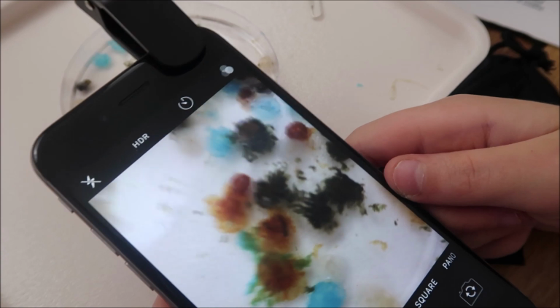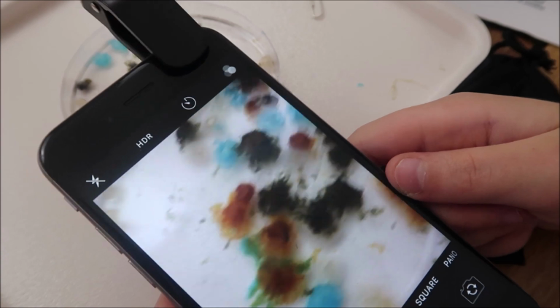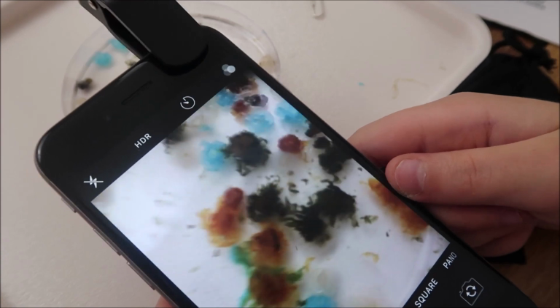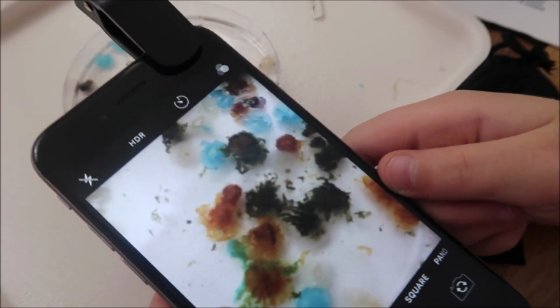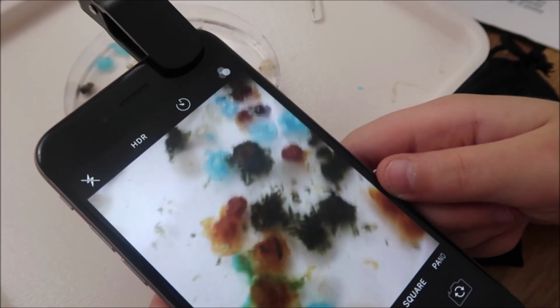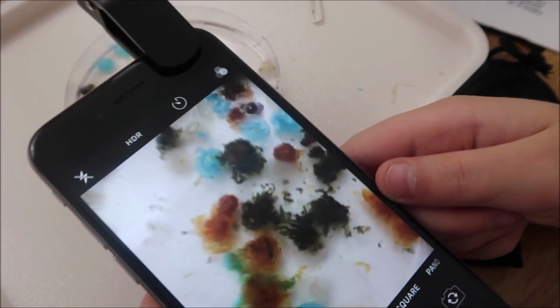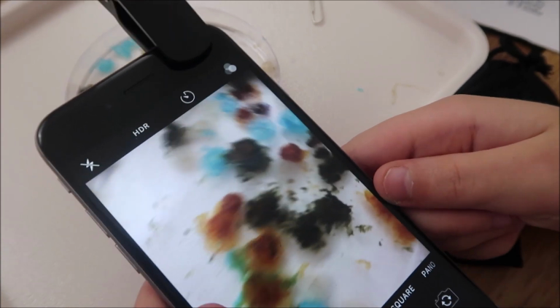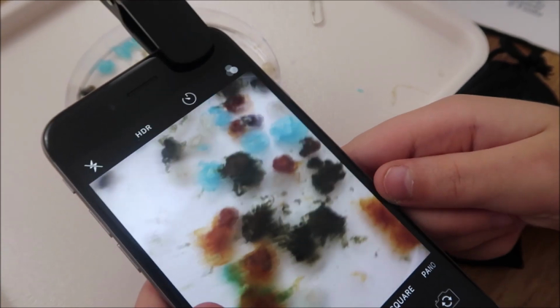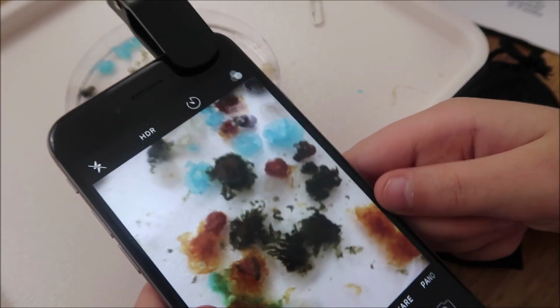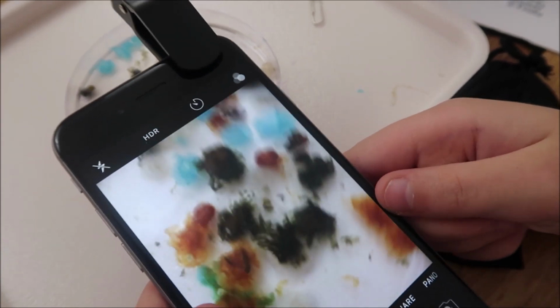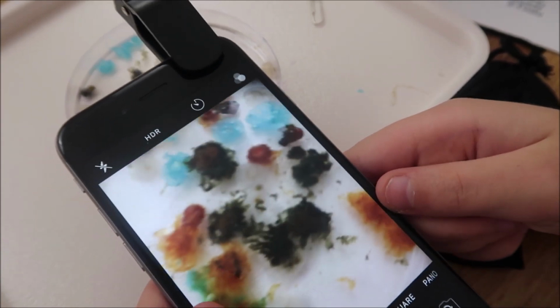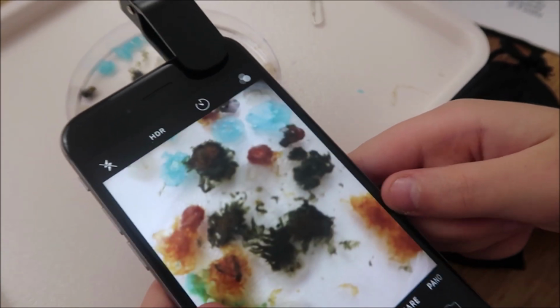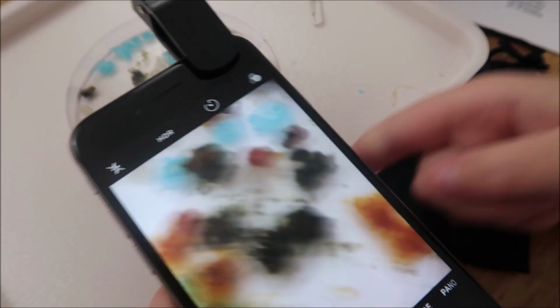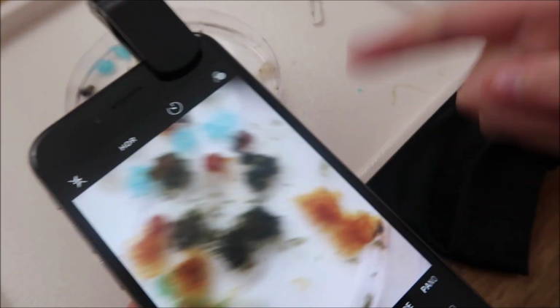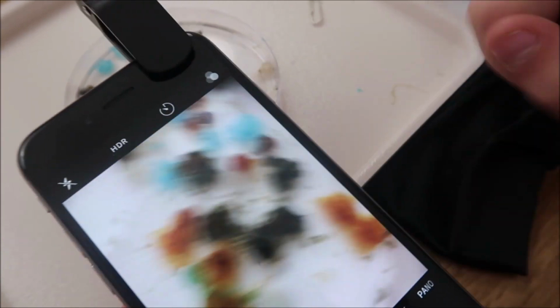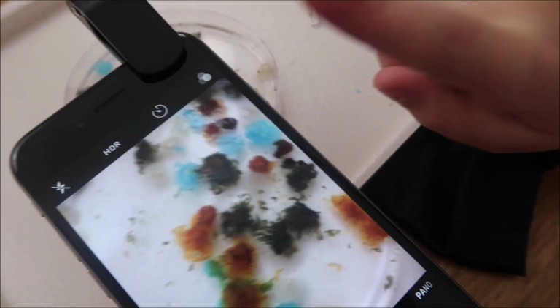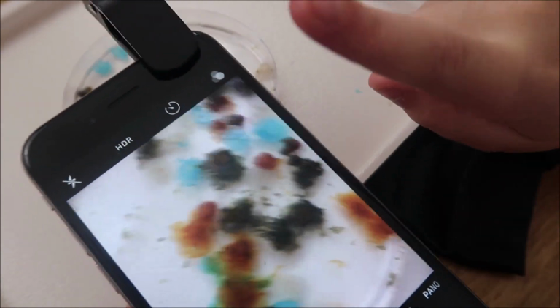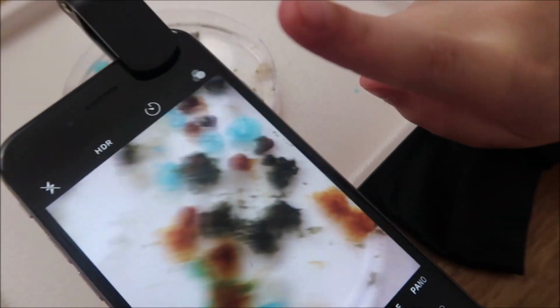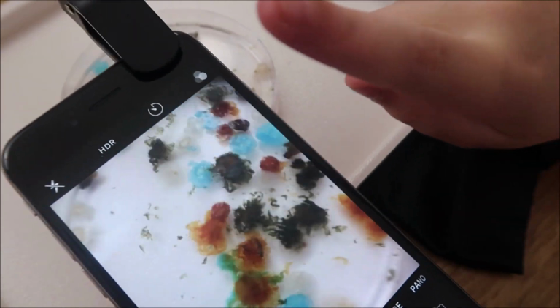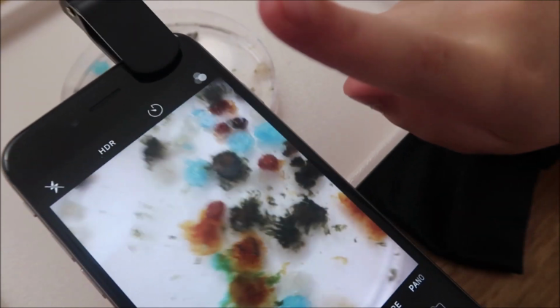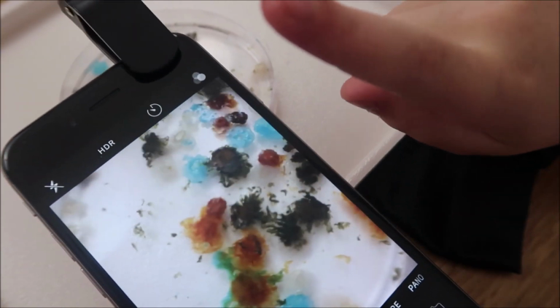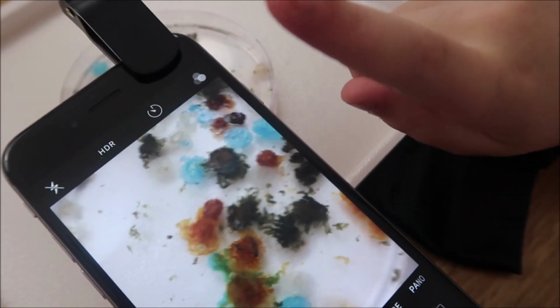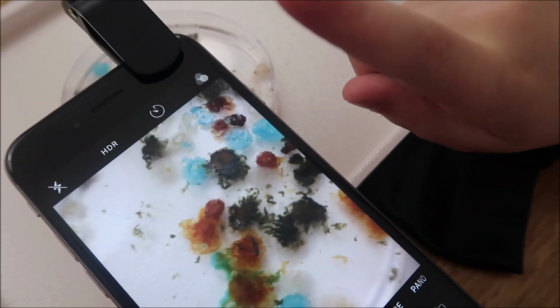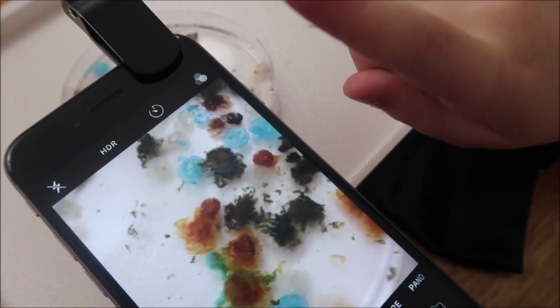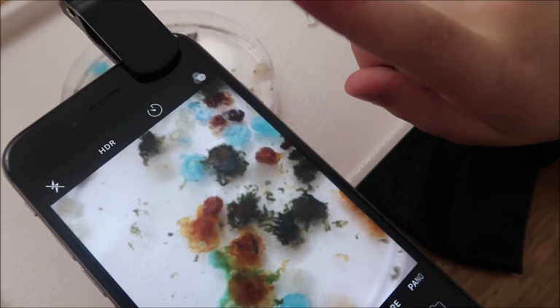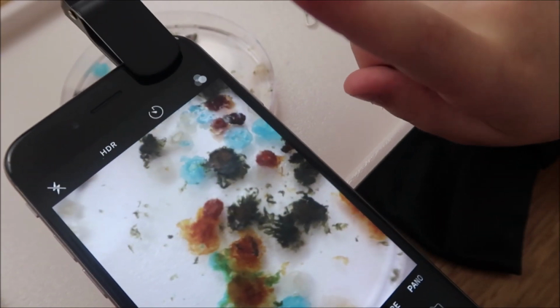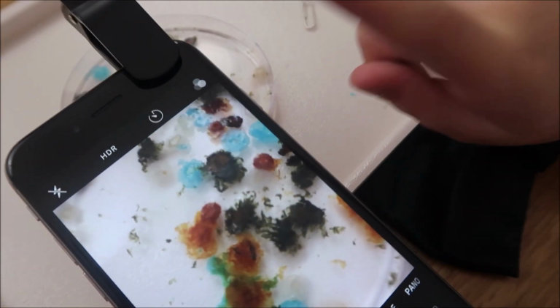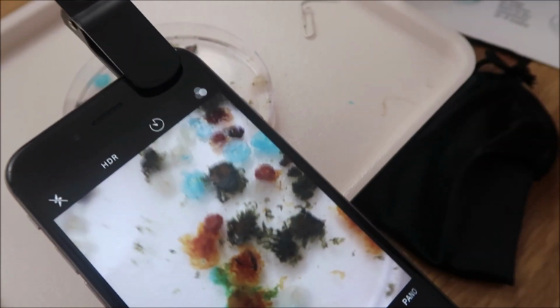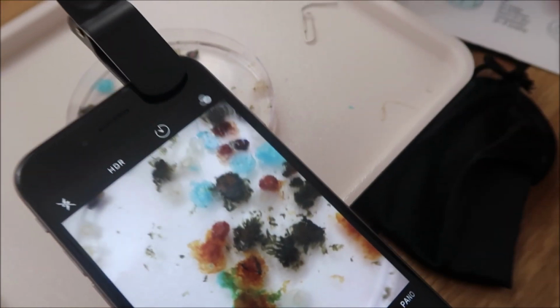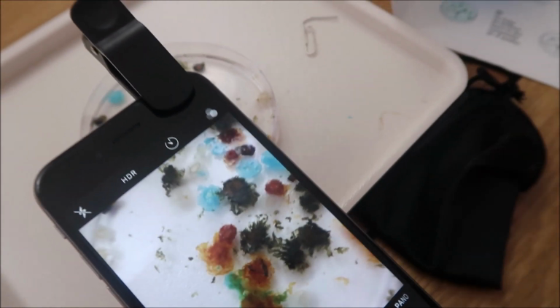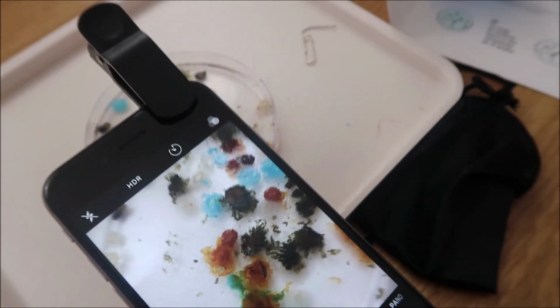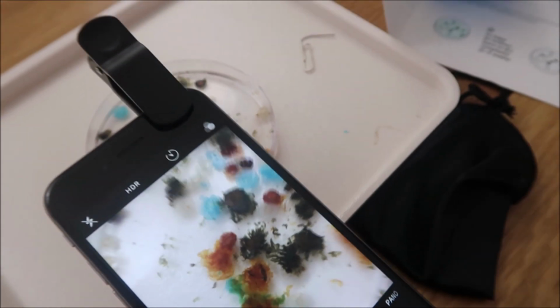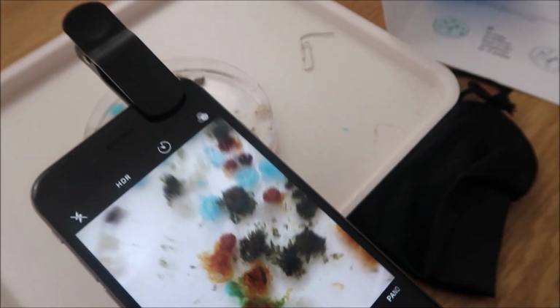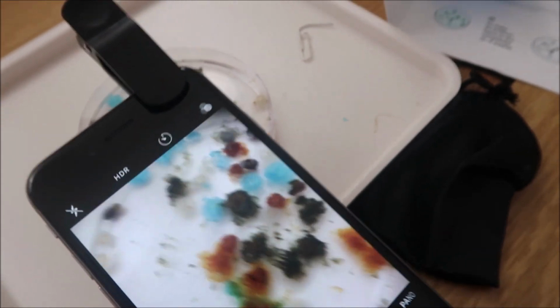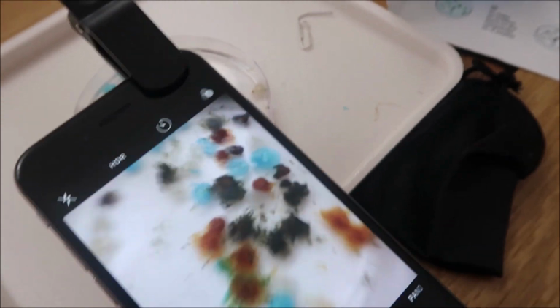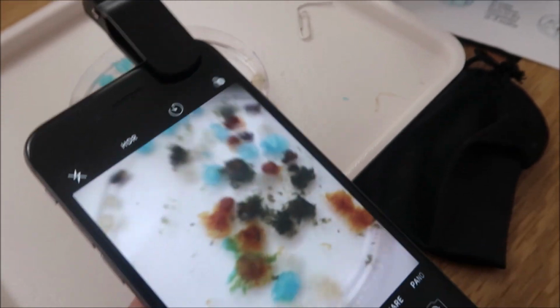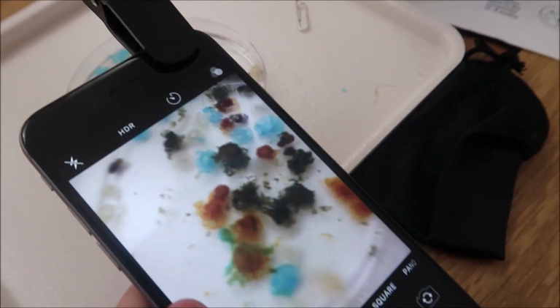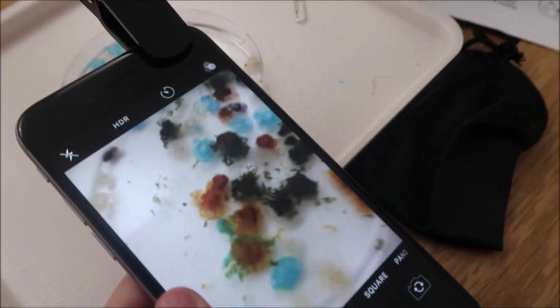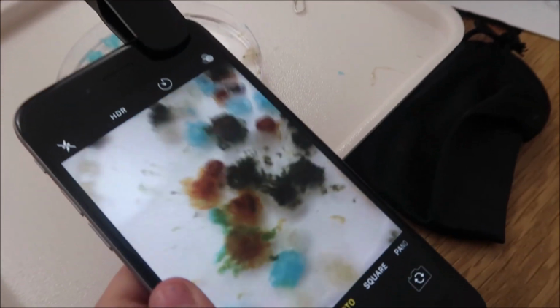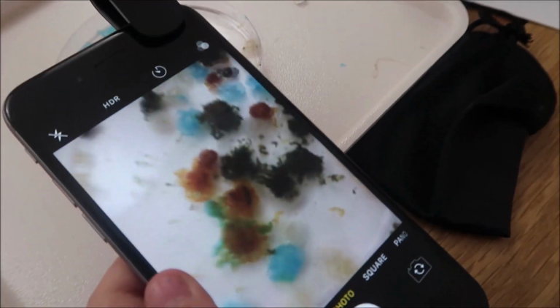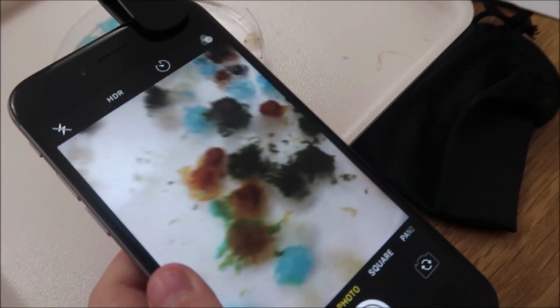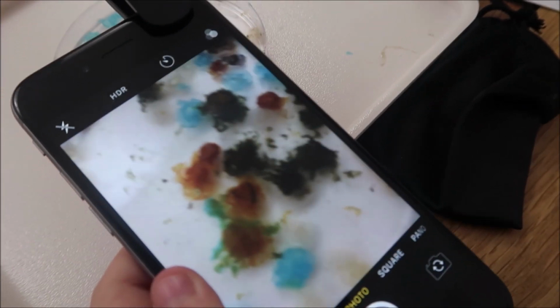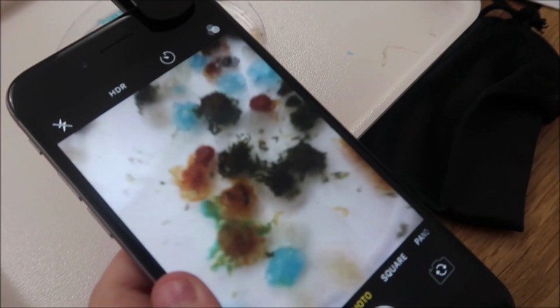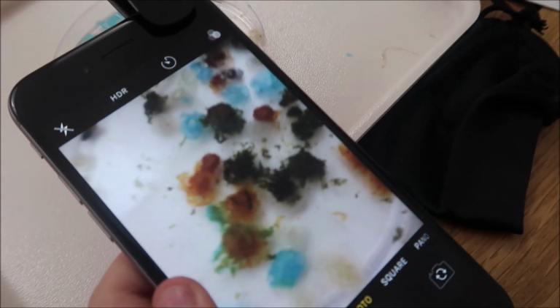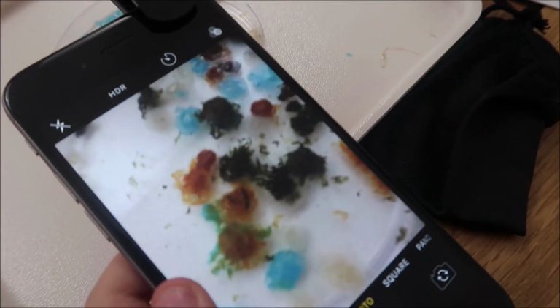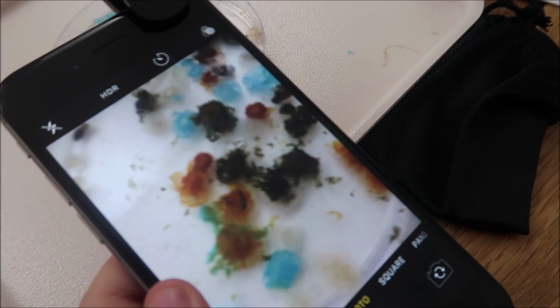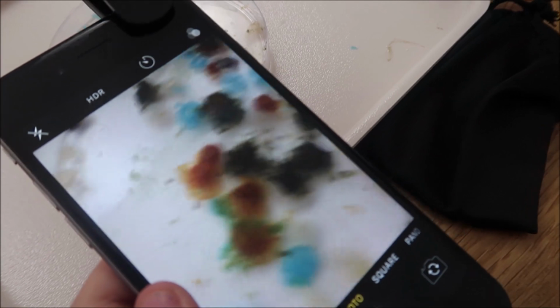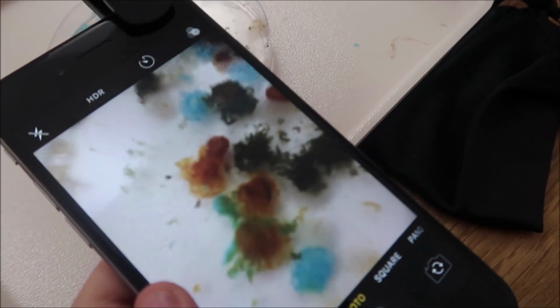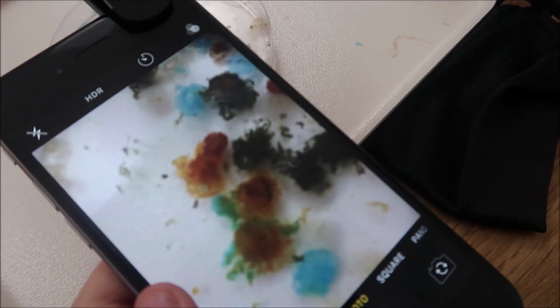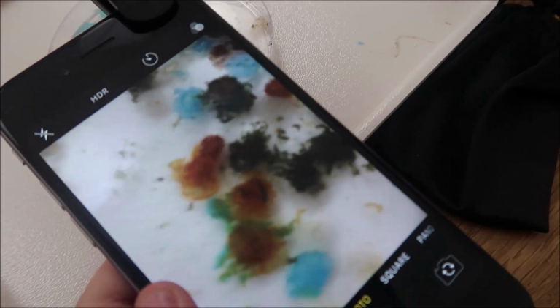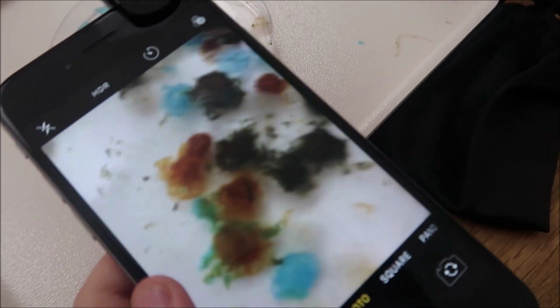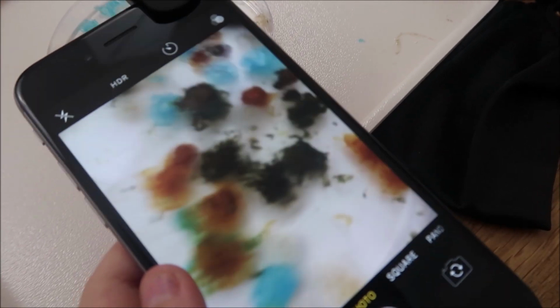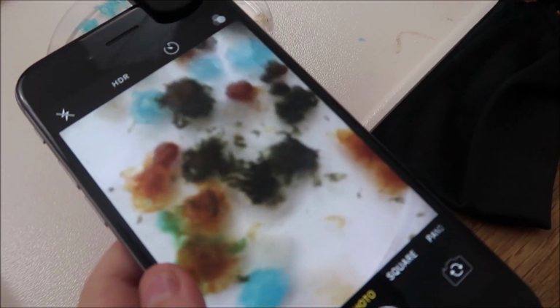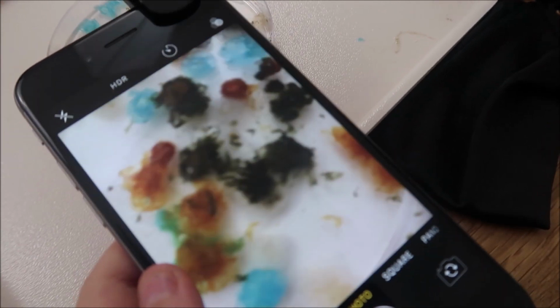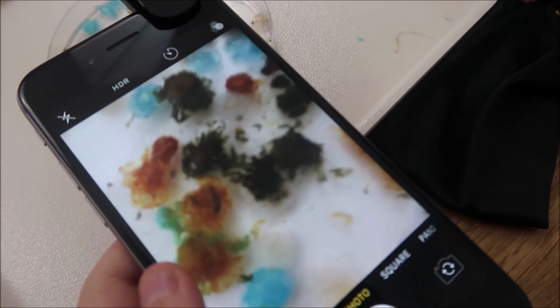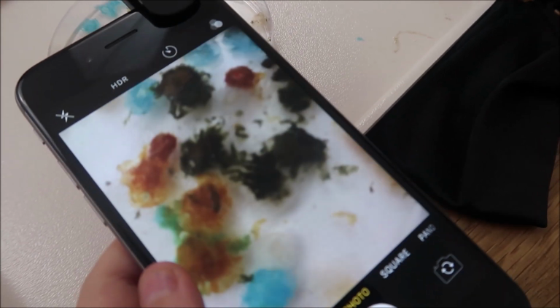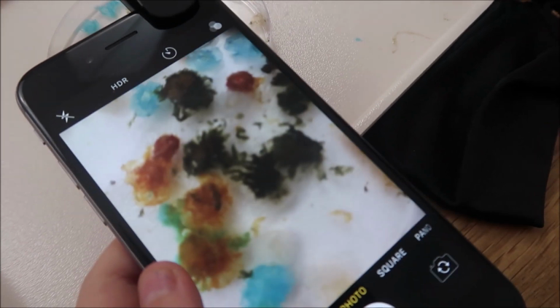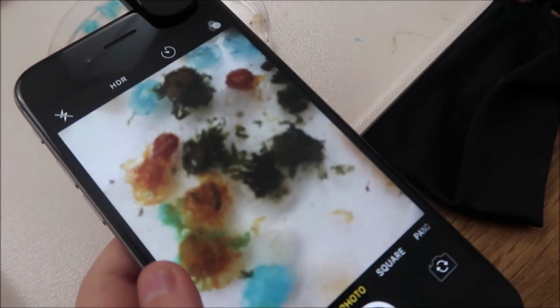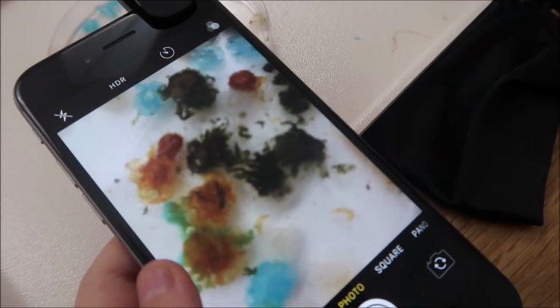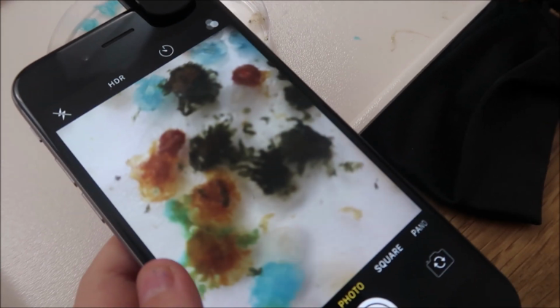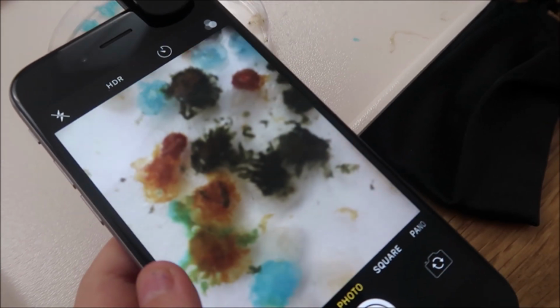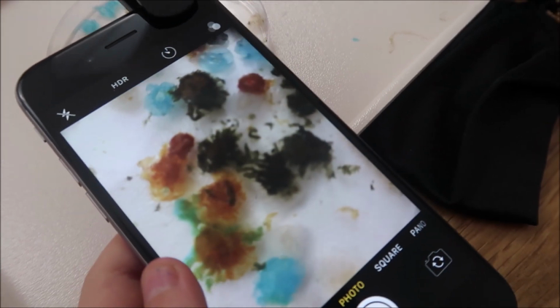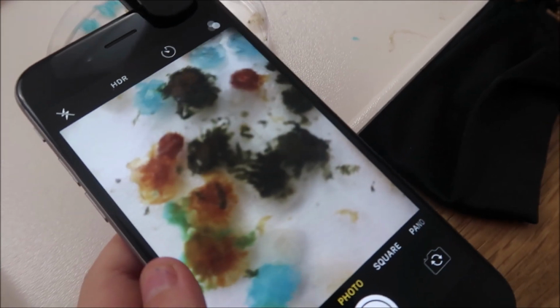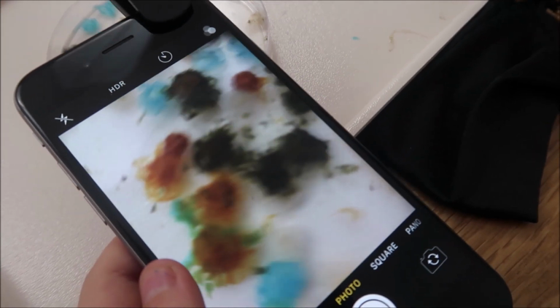But don't worry - no real jellyfish were harmed in the making of this video. Only chemical ones.